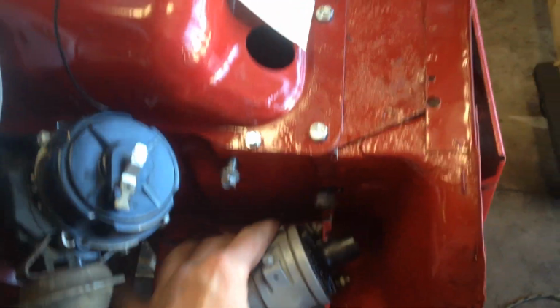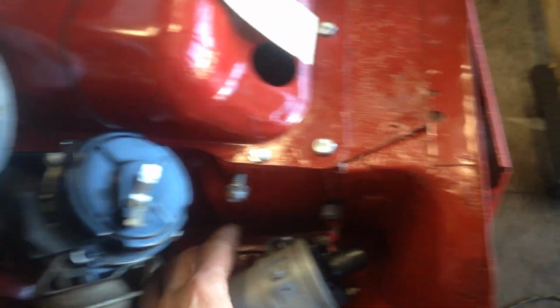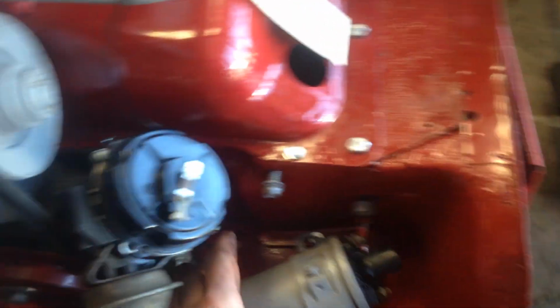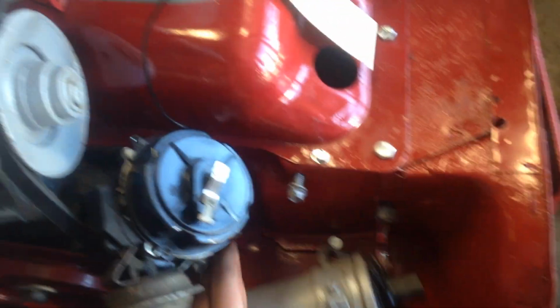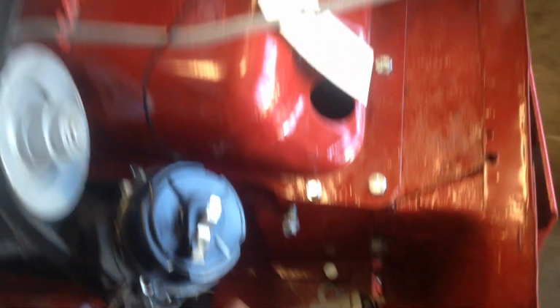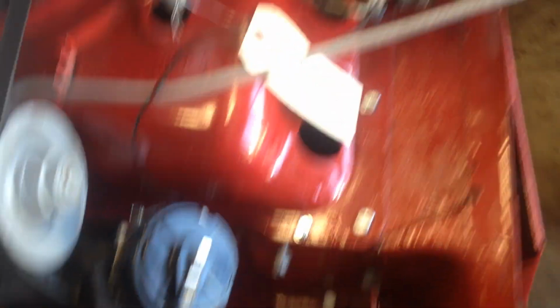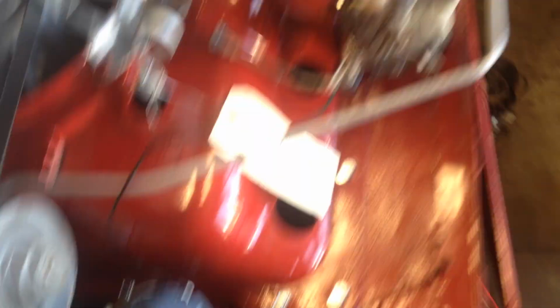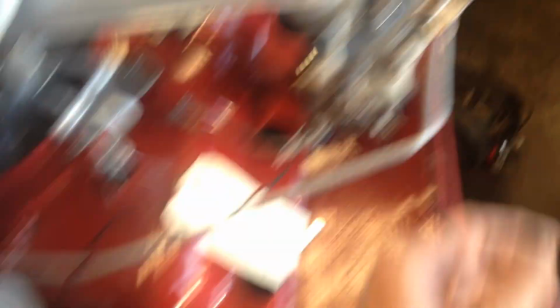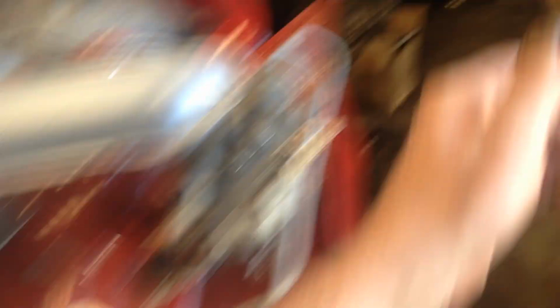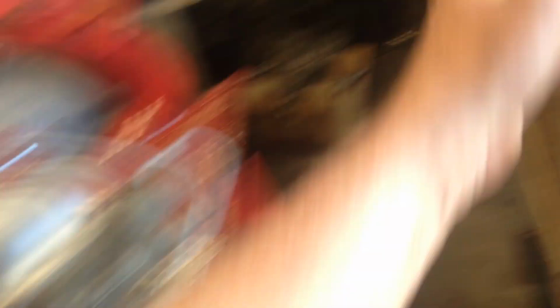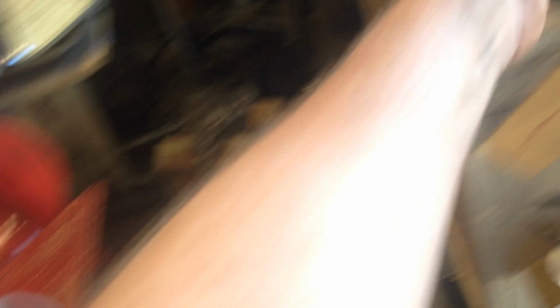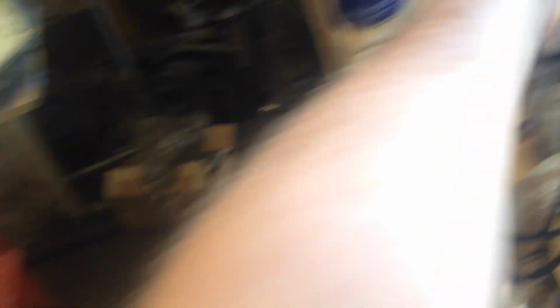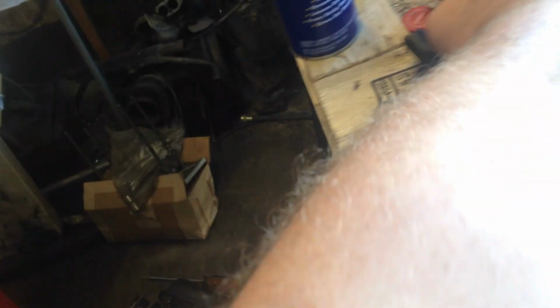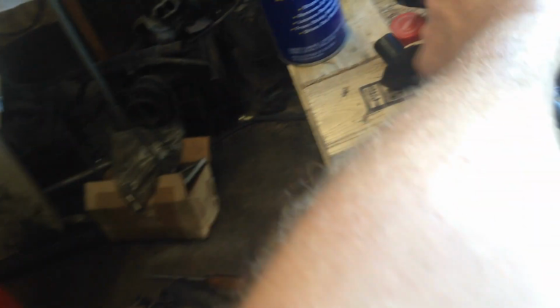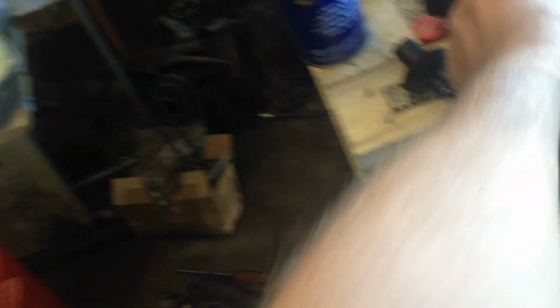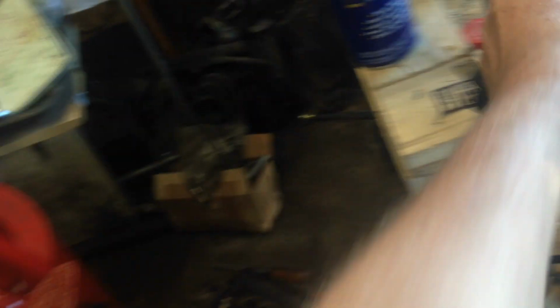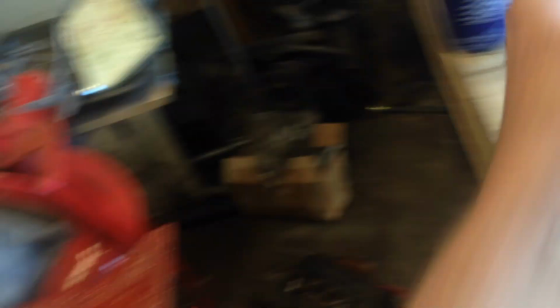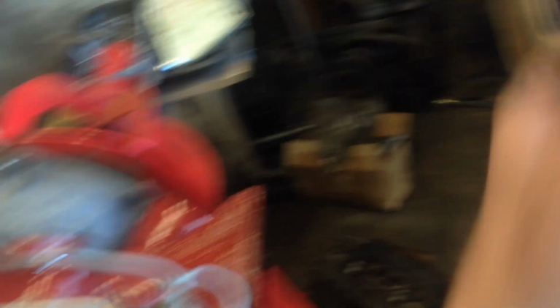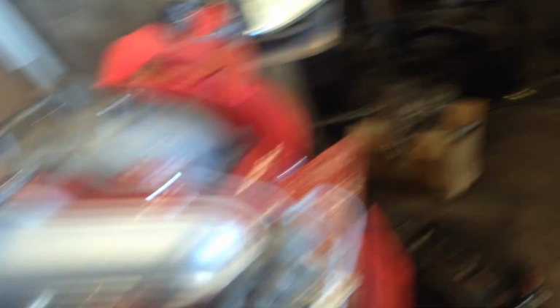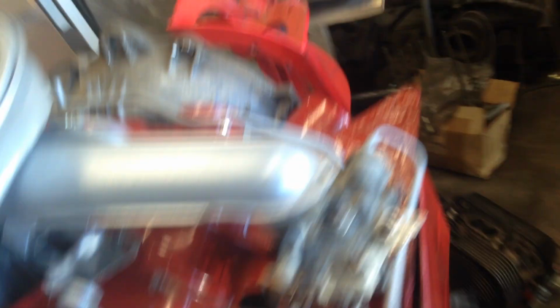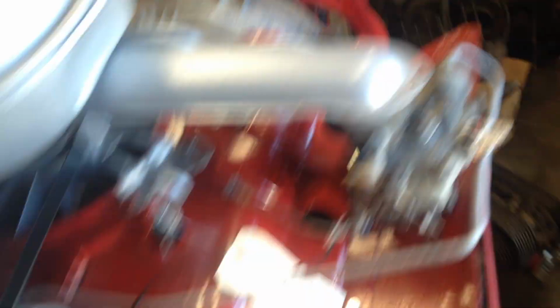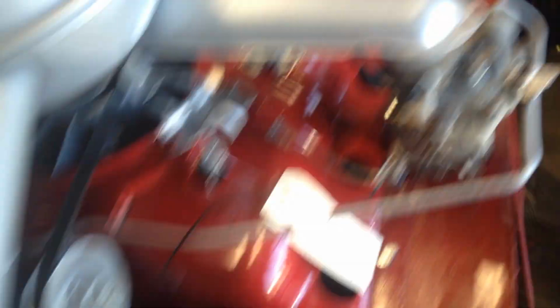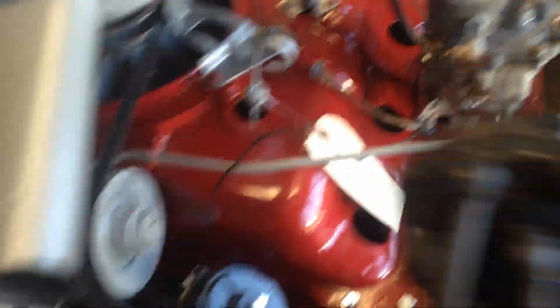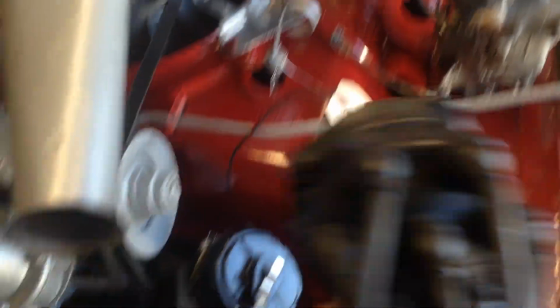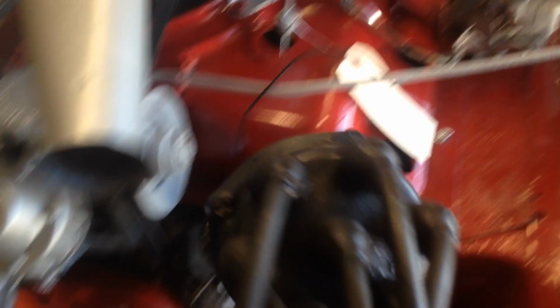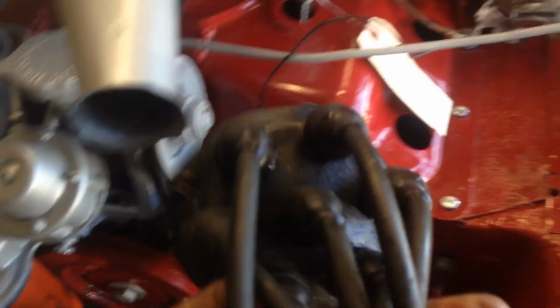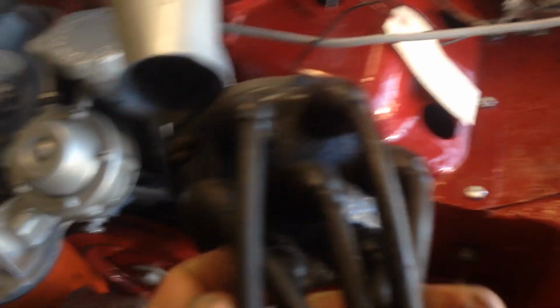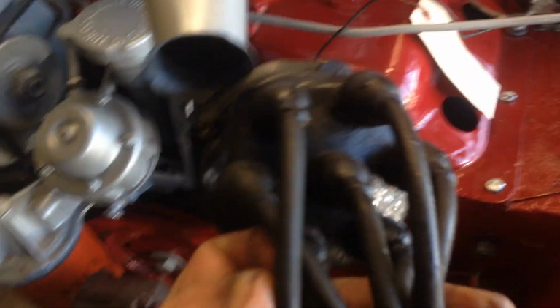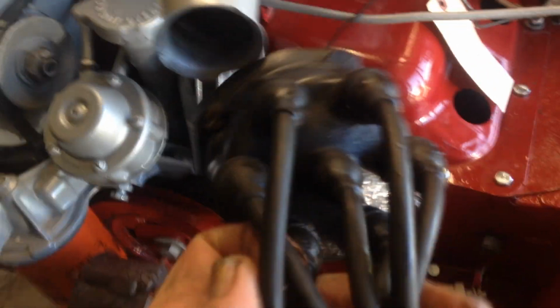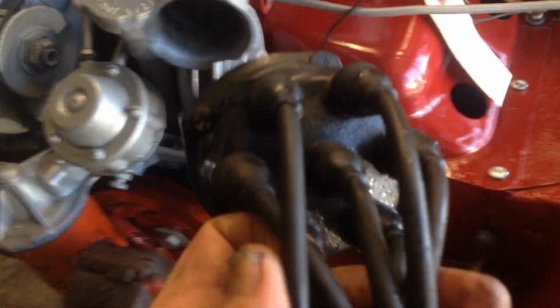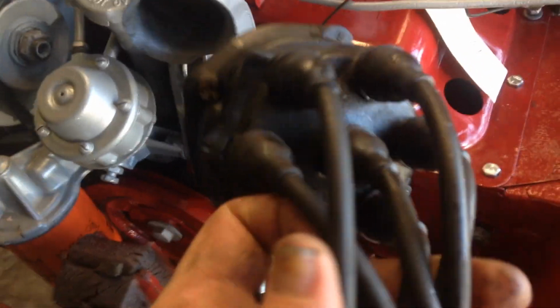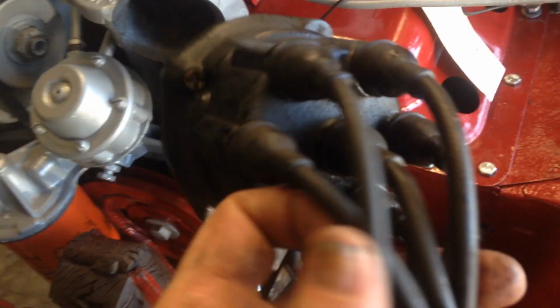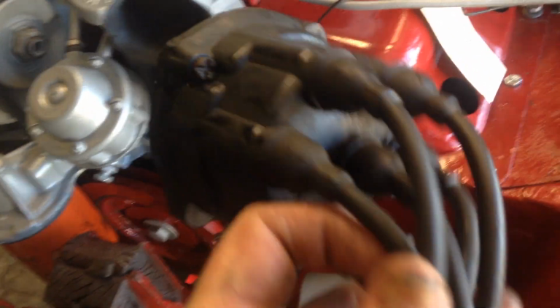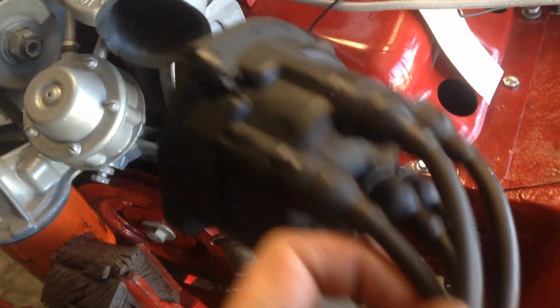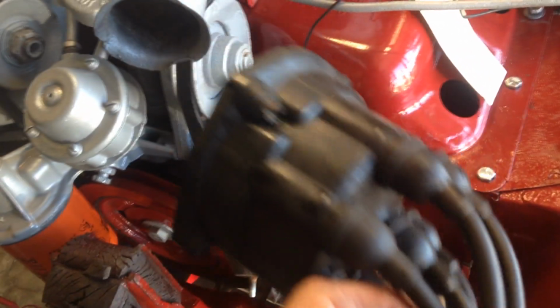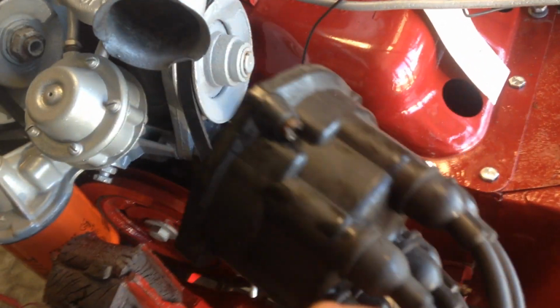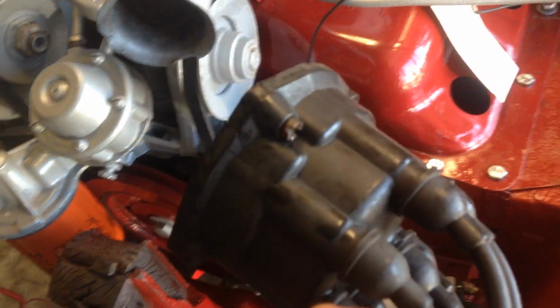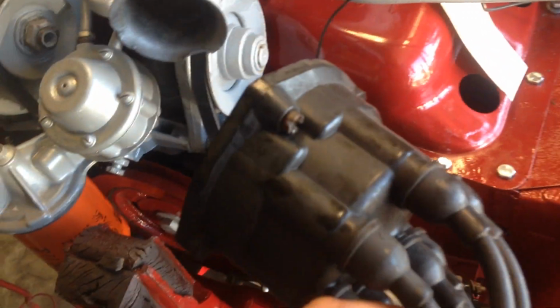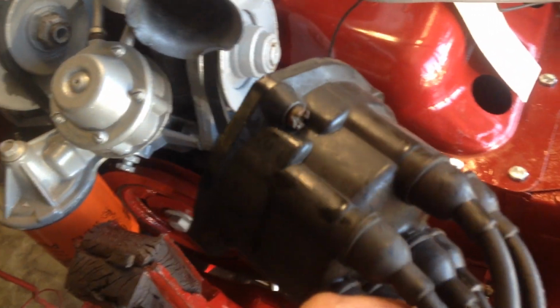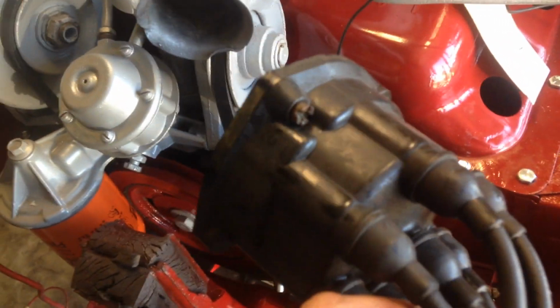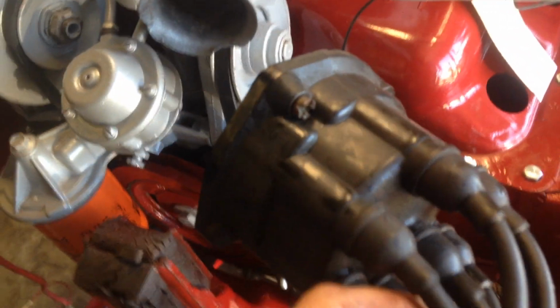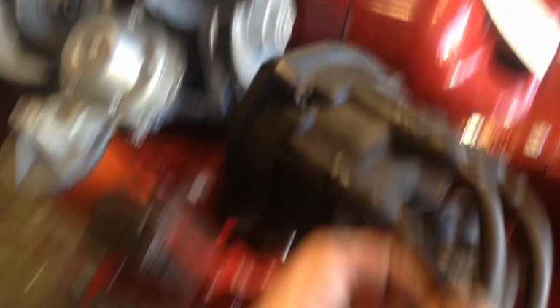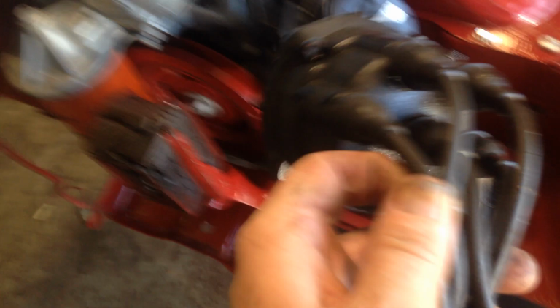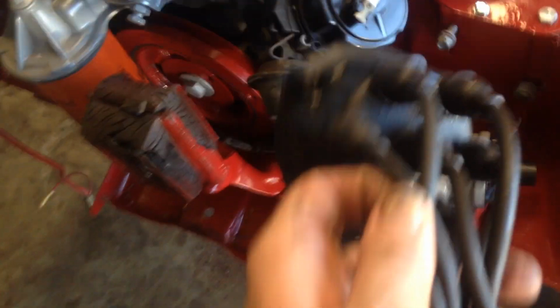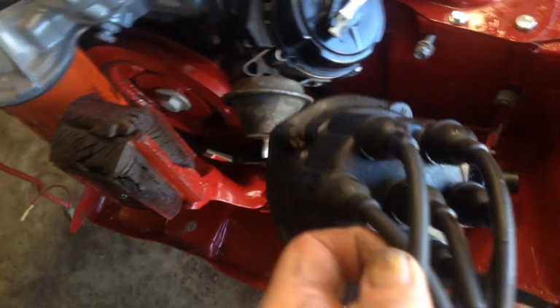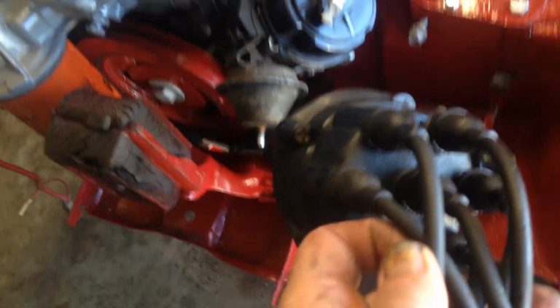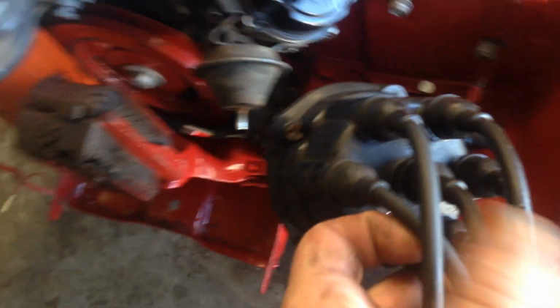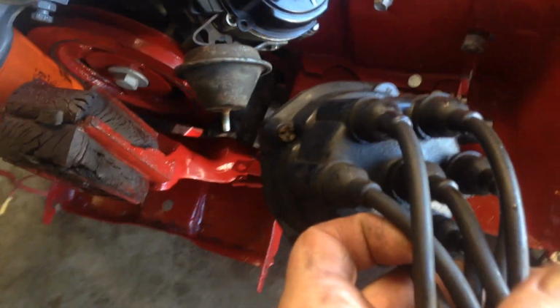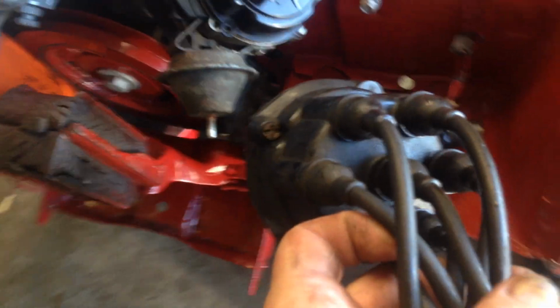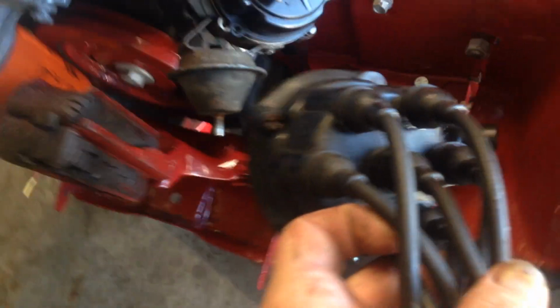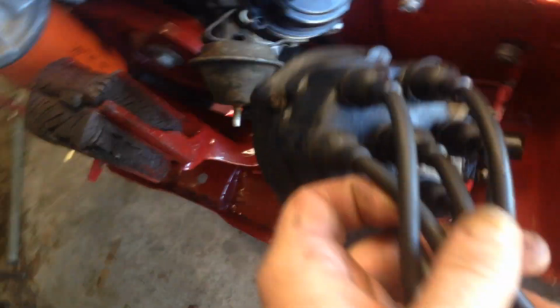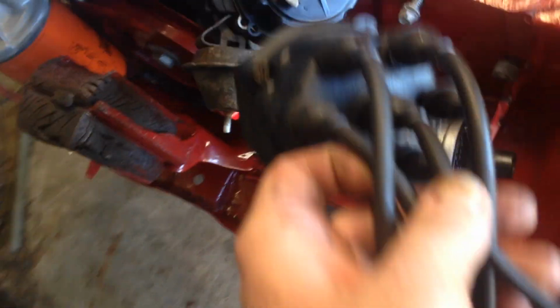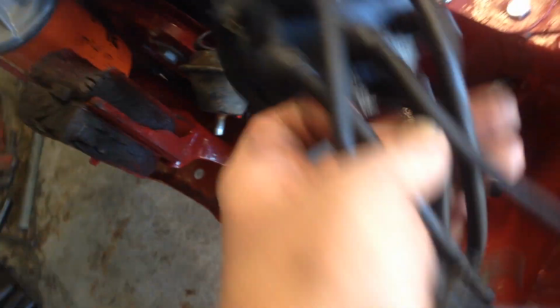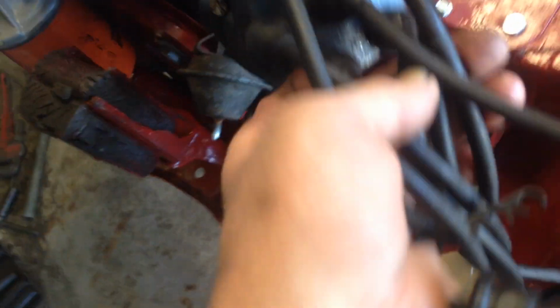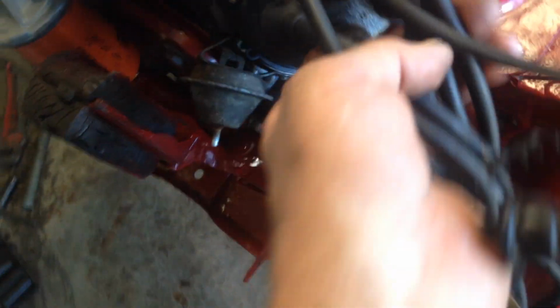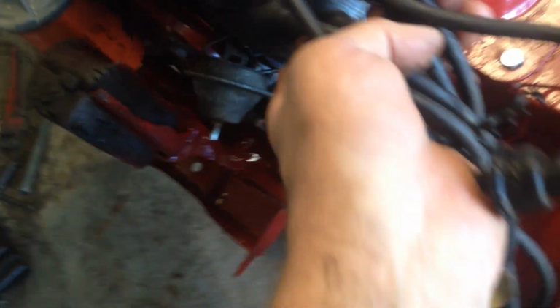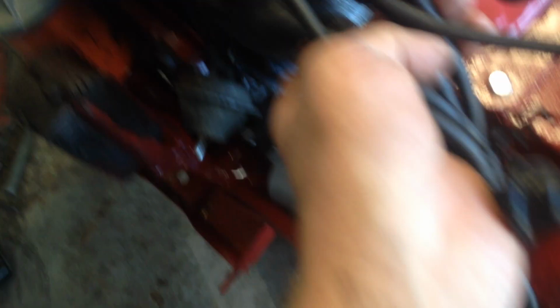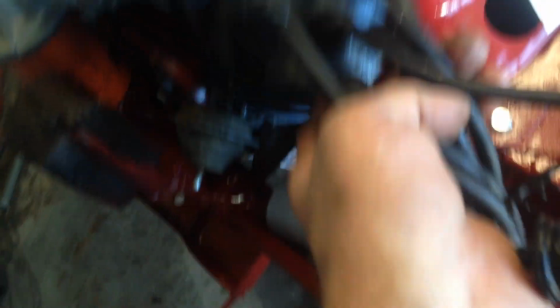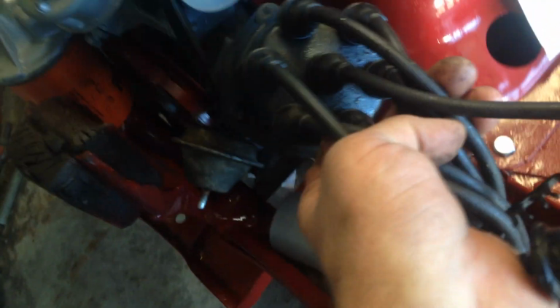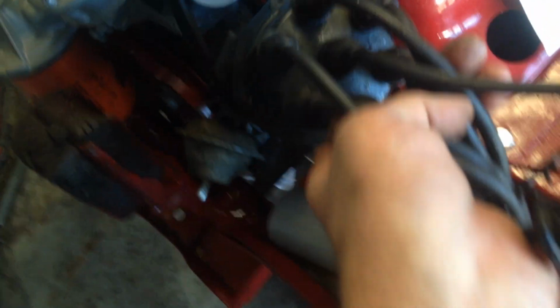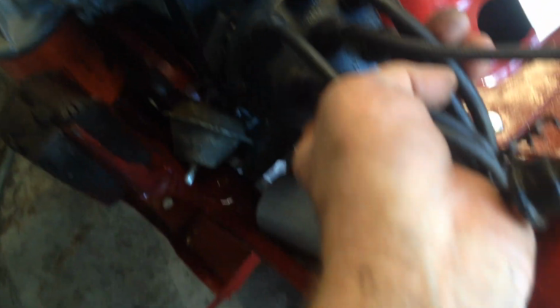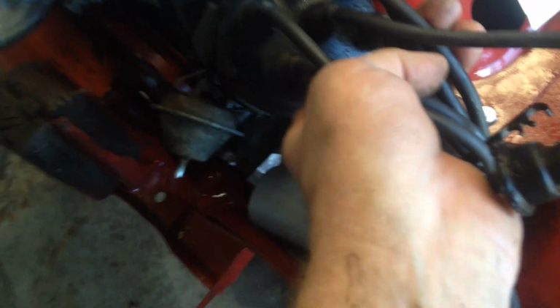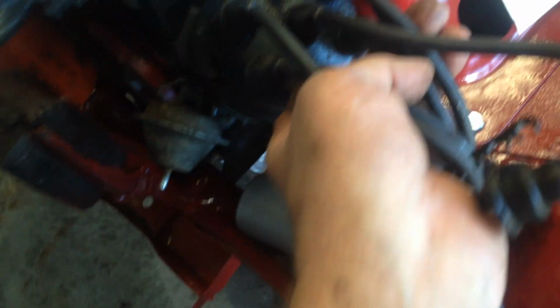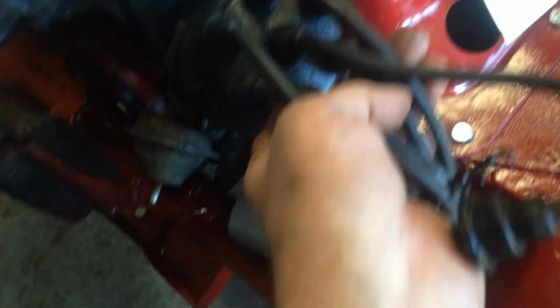After that, the distributor cap goes on. It's just got two screws. You put that on.